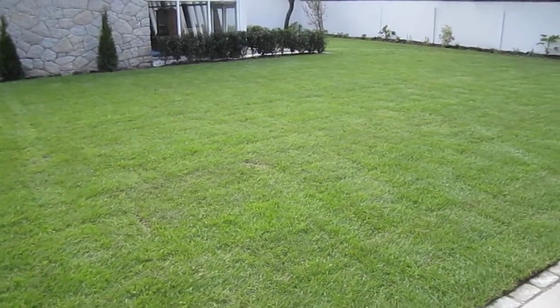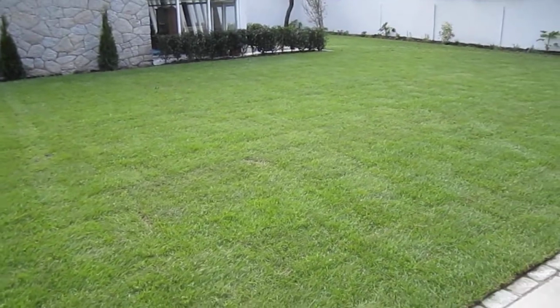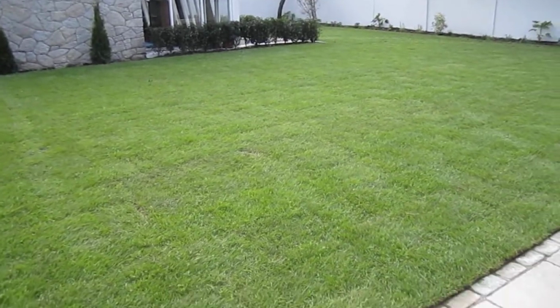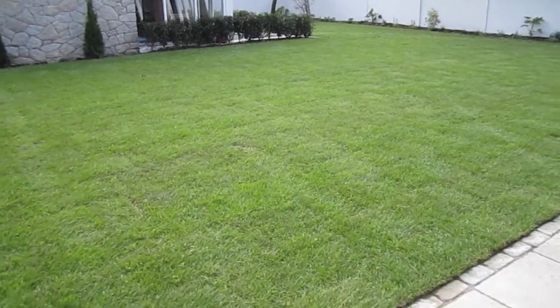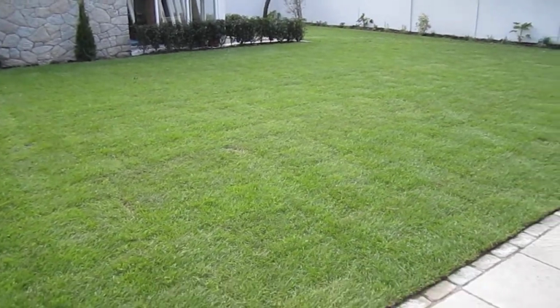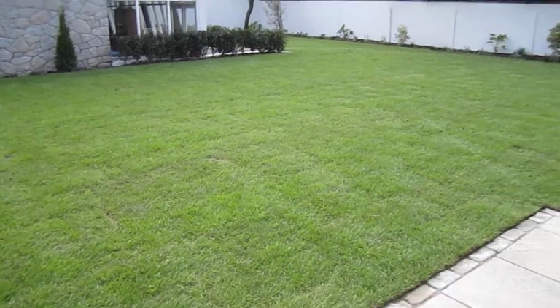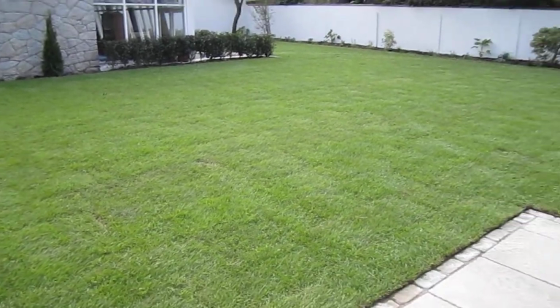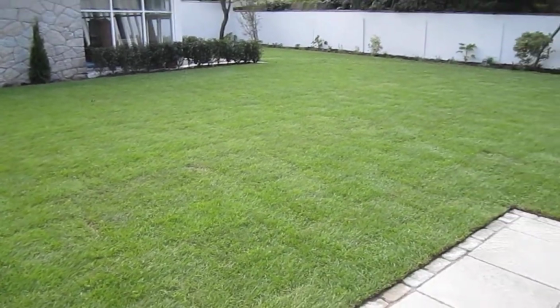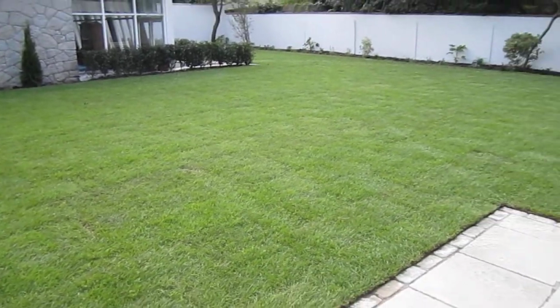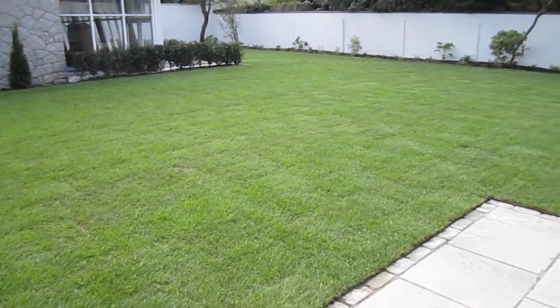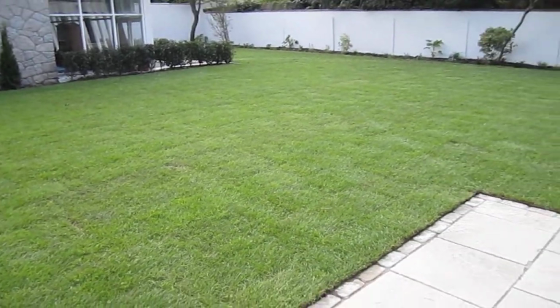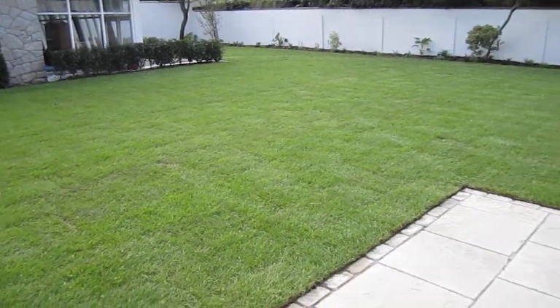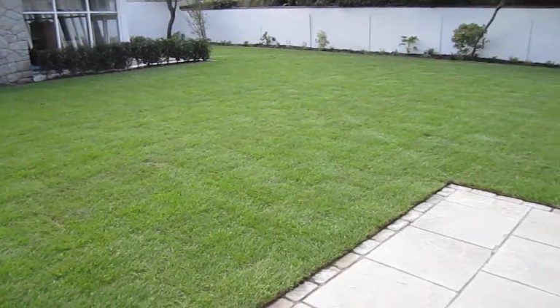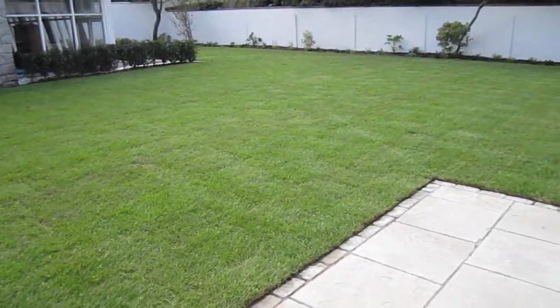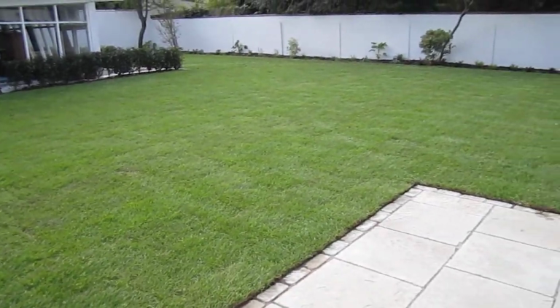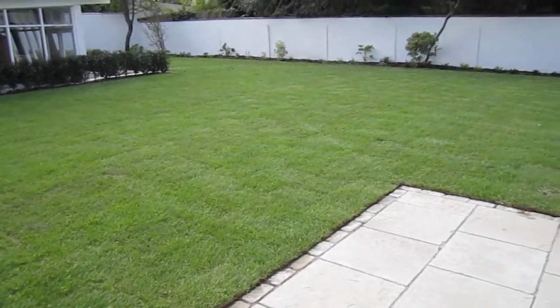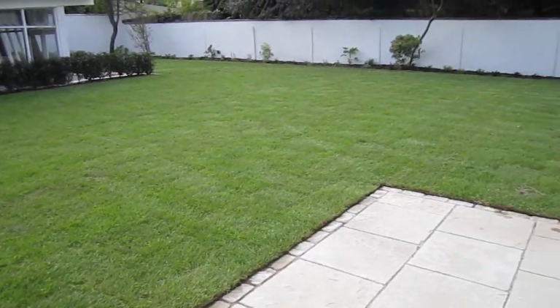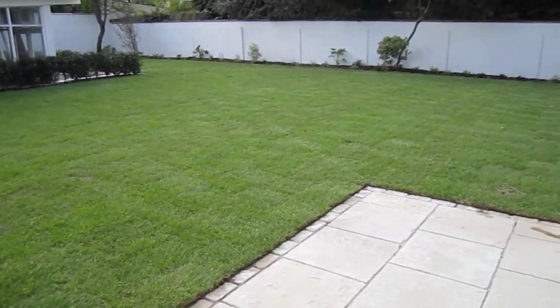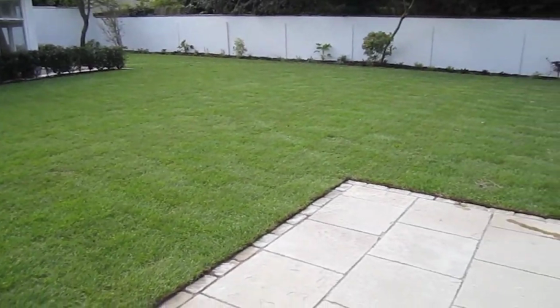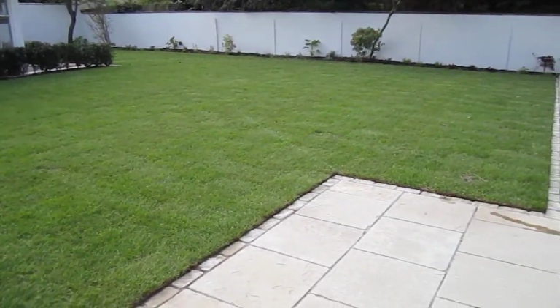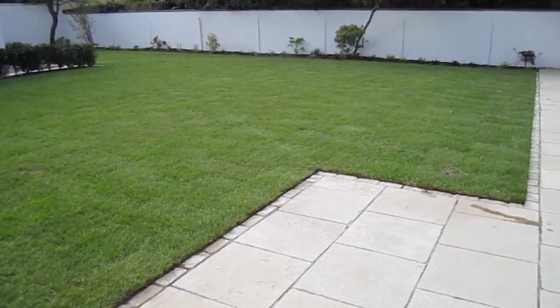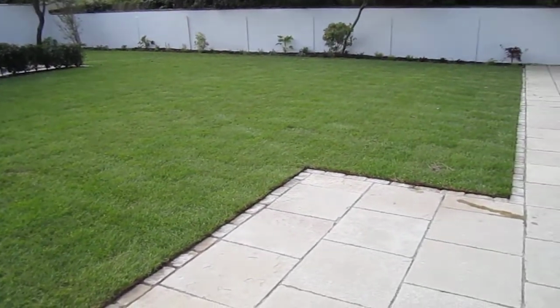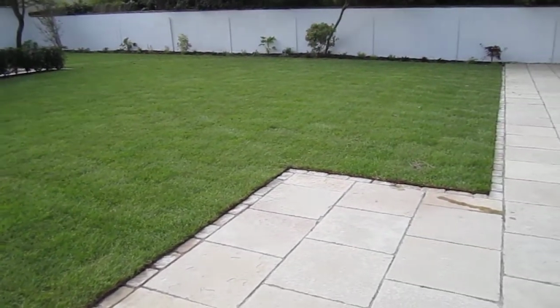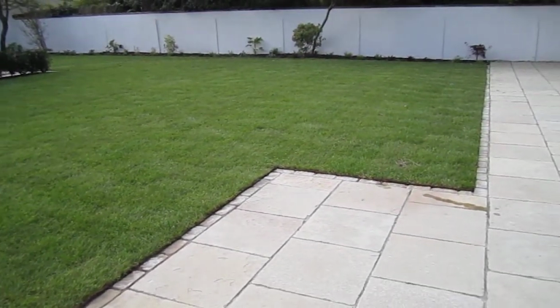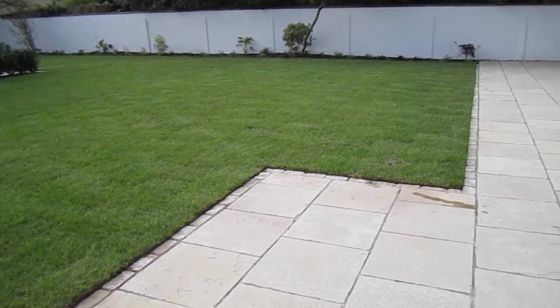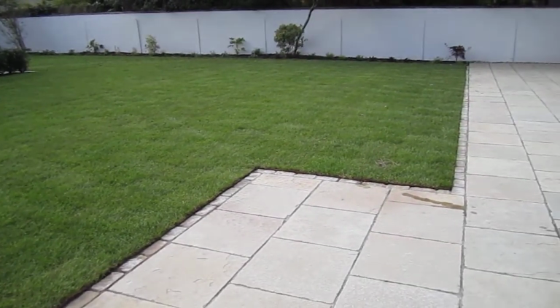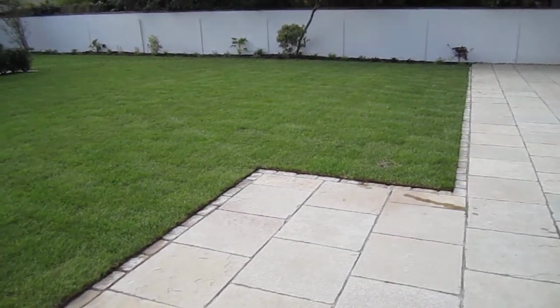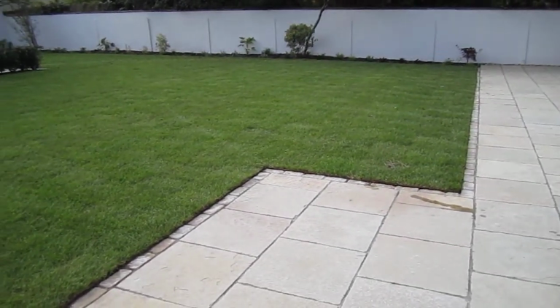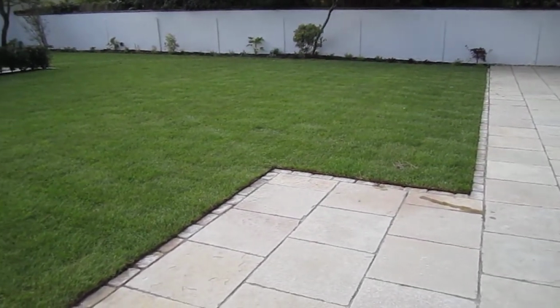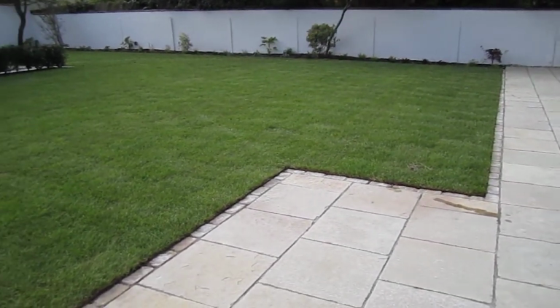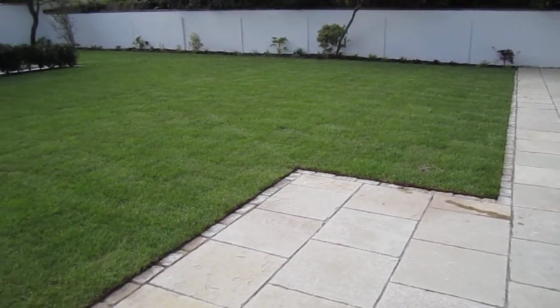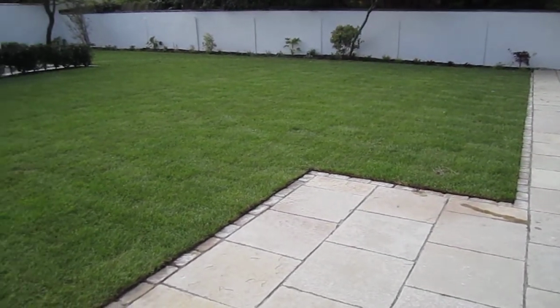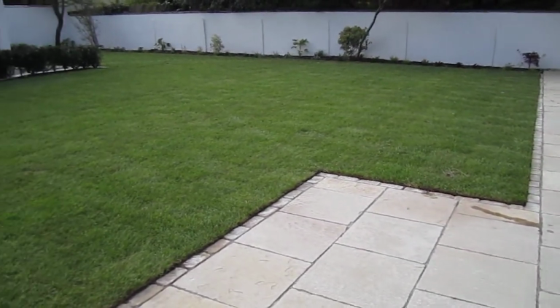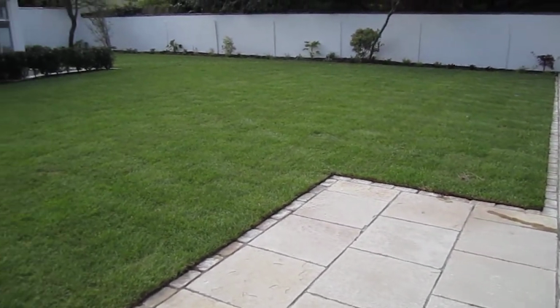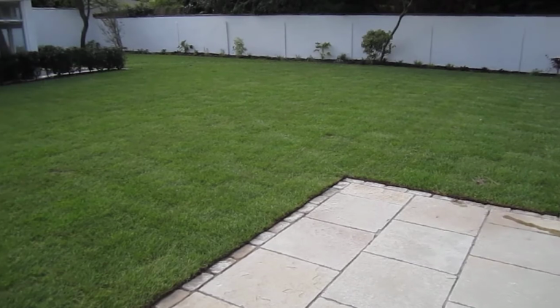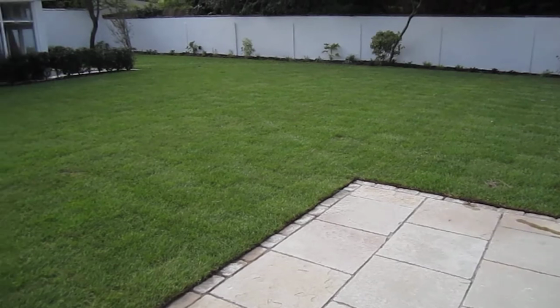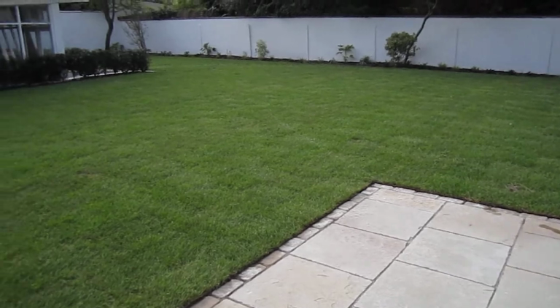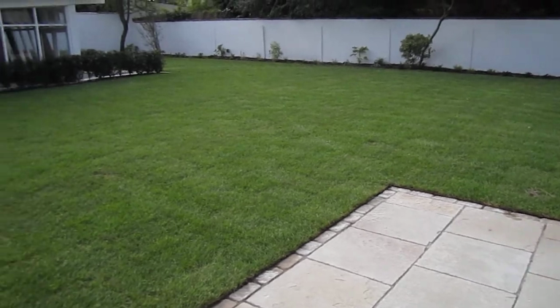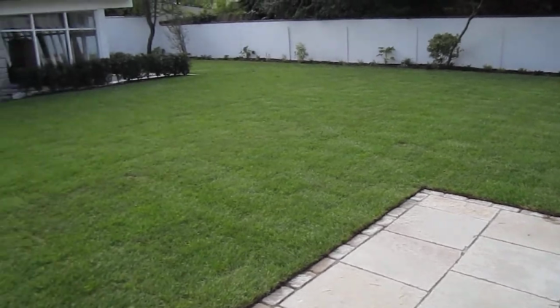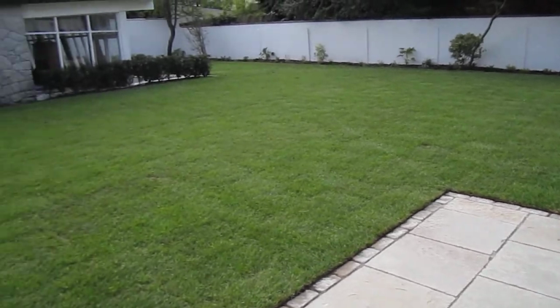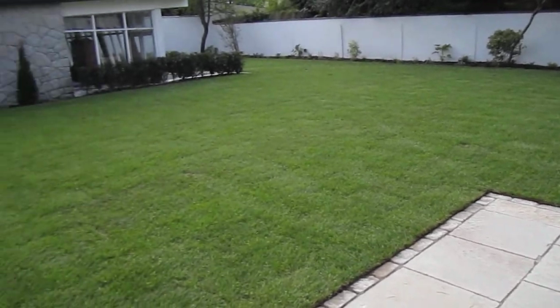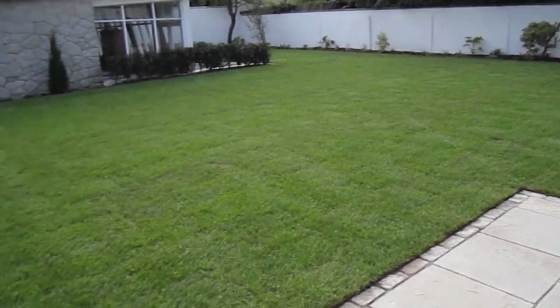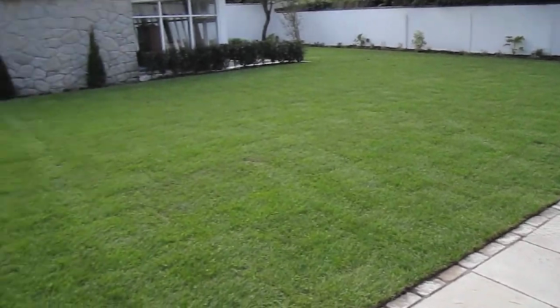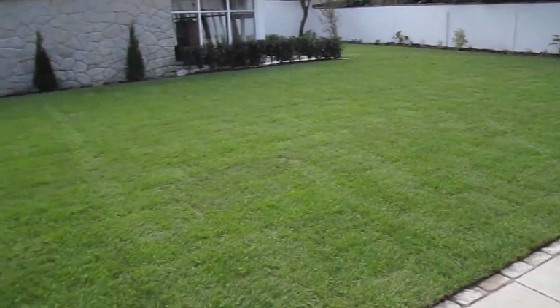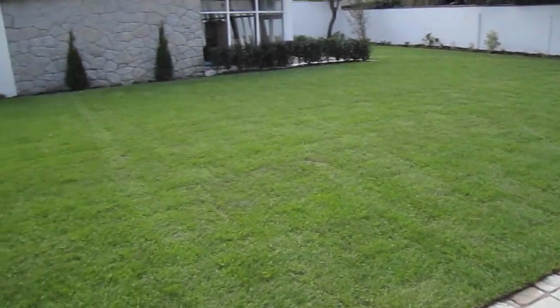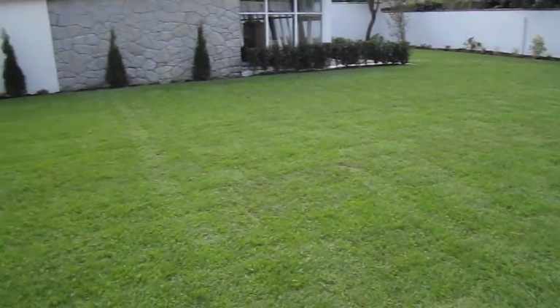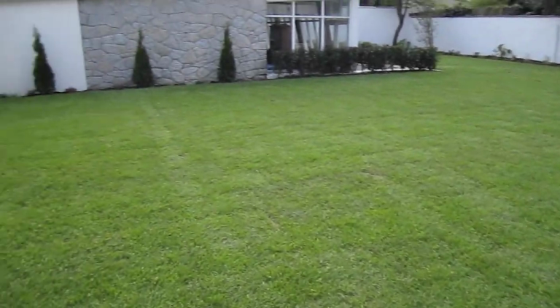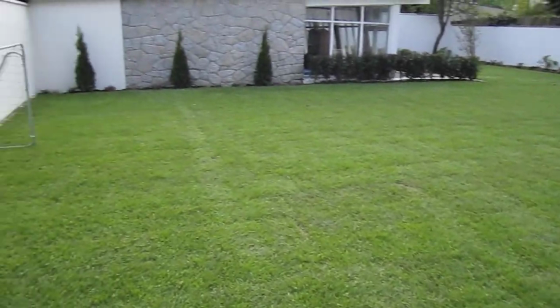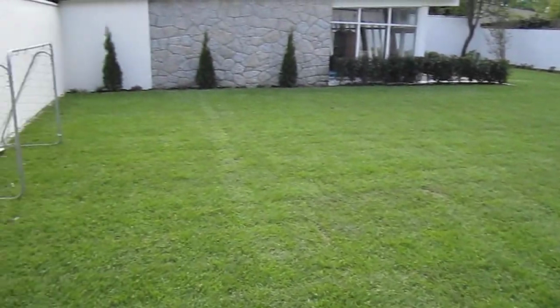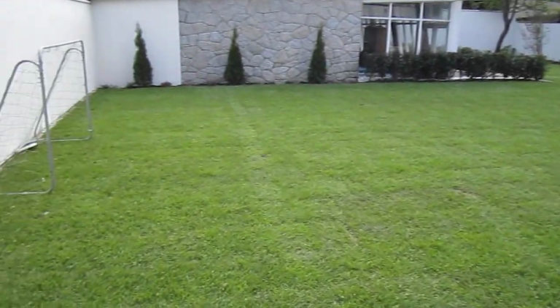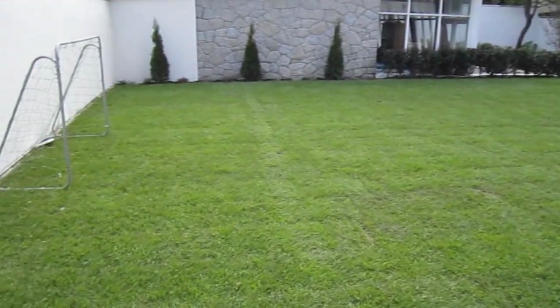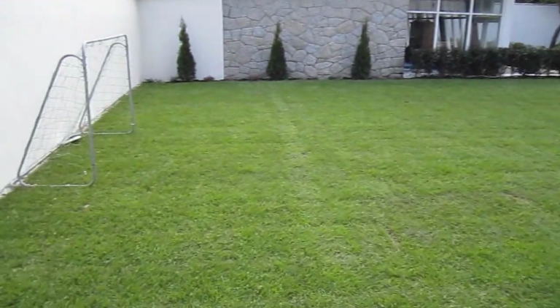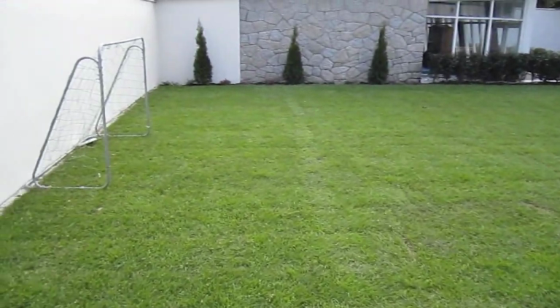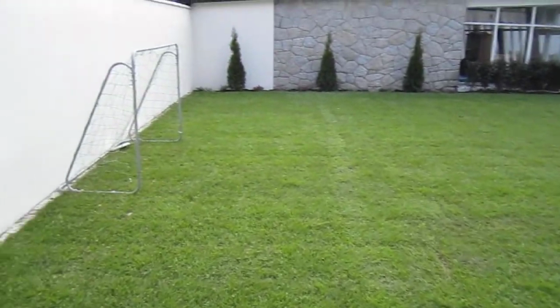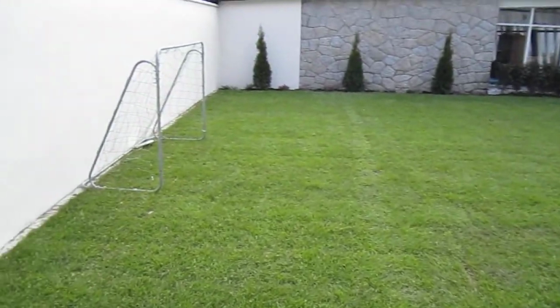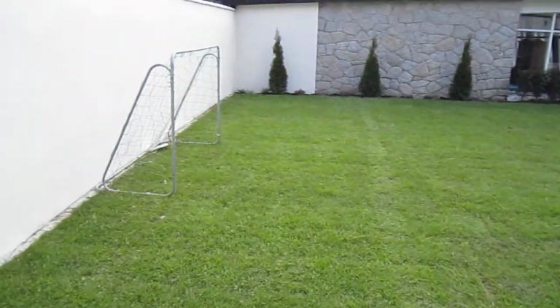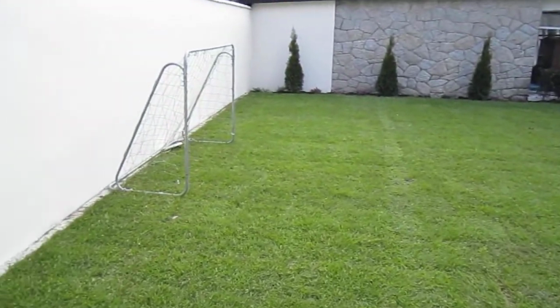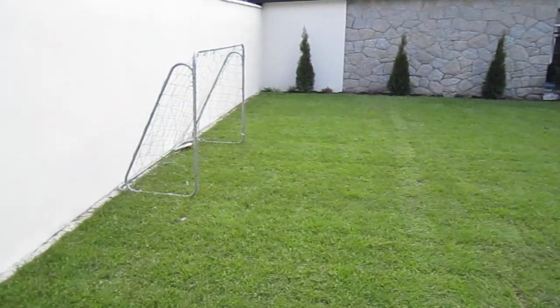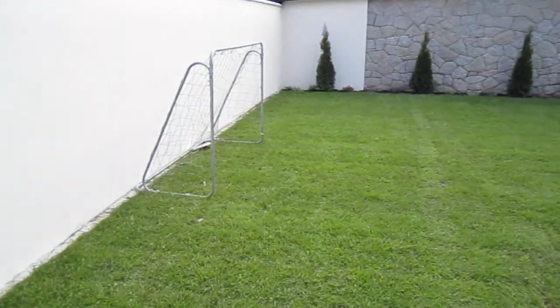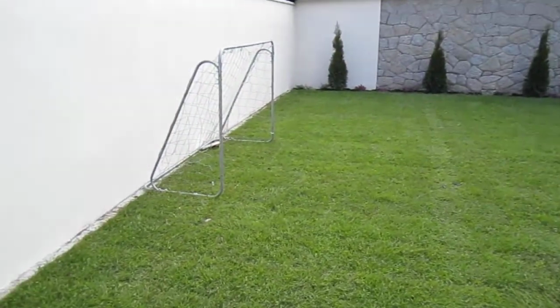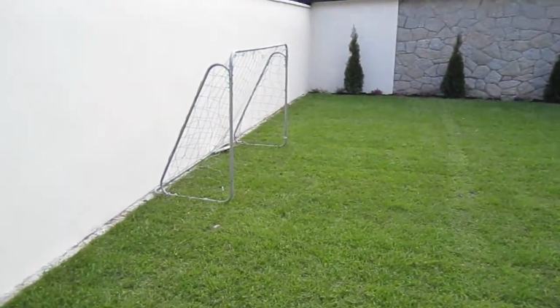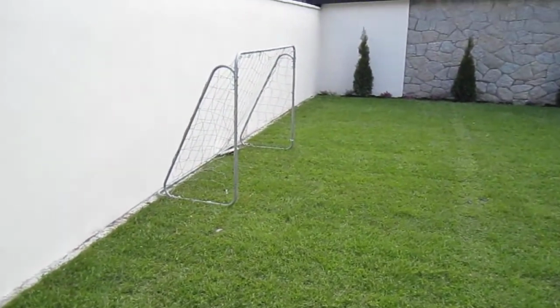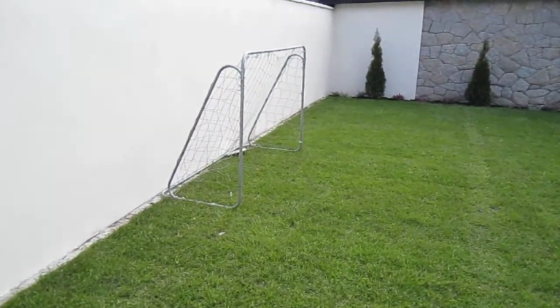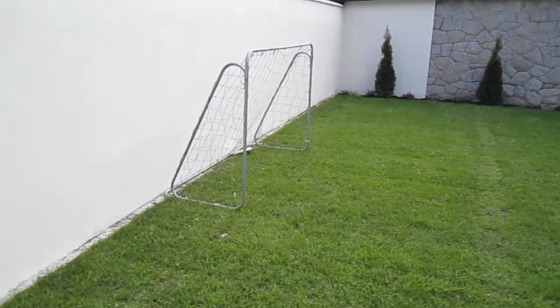We have a large lawn for the kids — a proper football pitch.